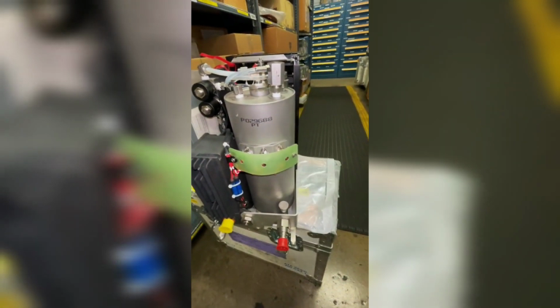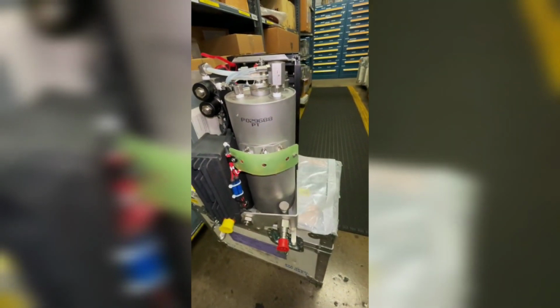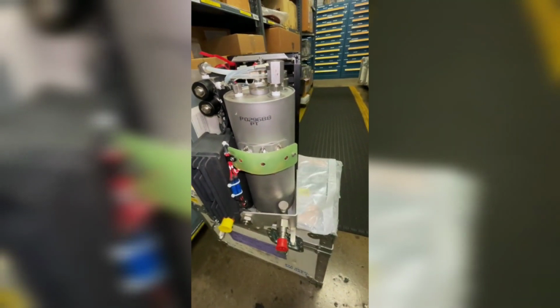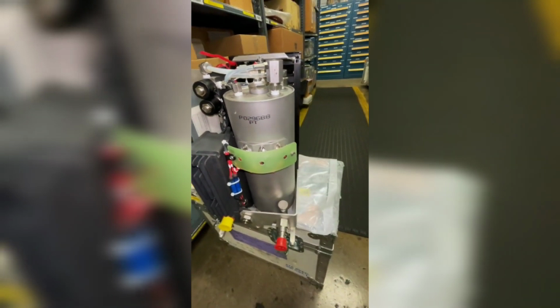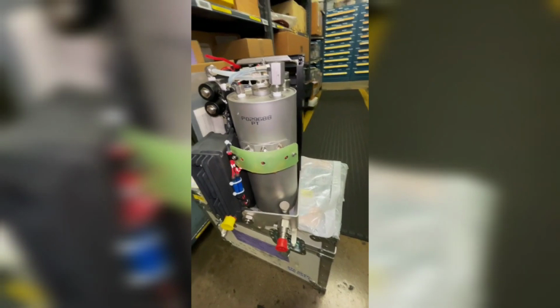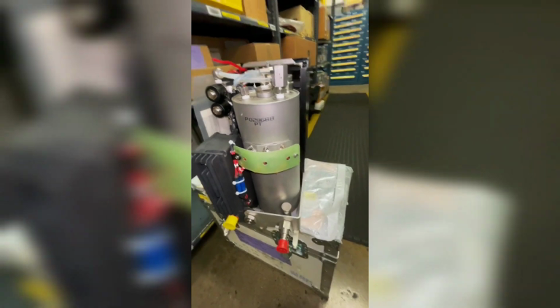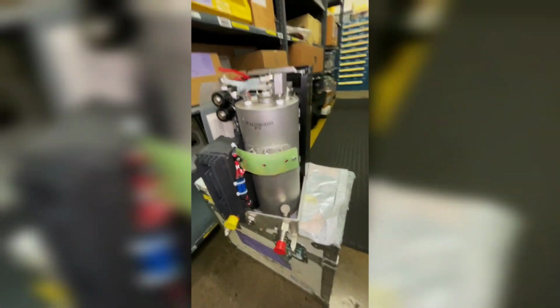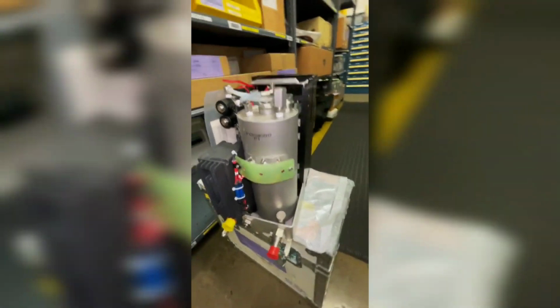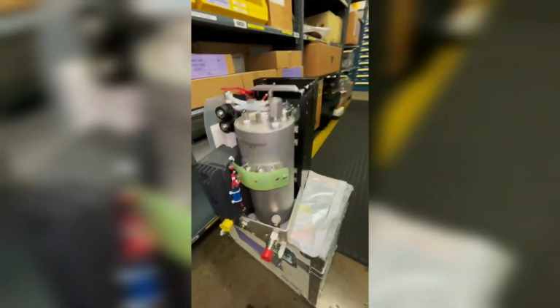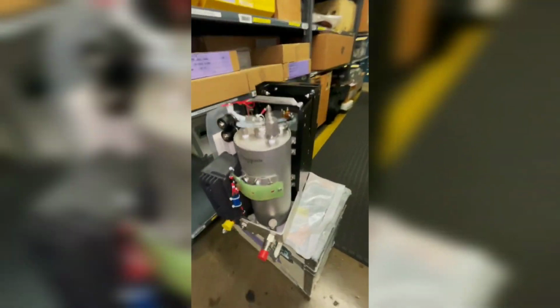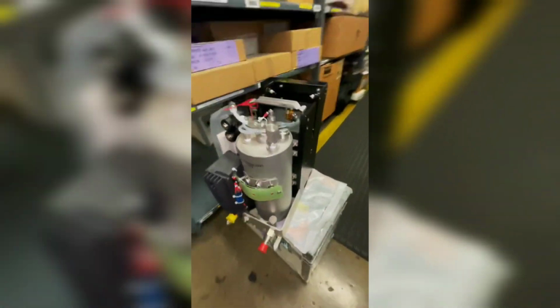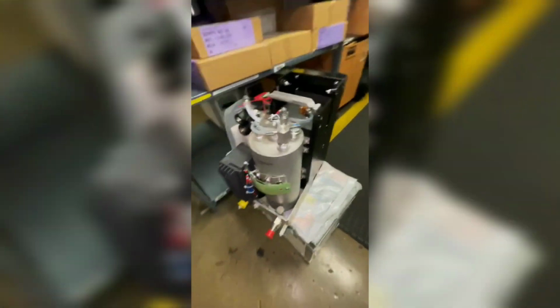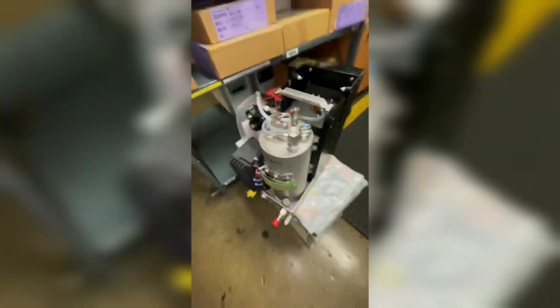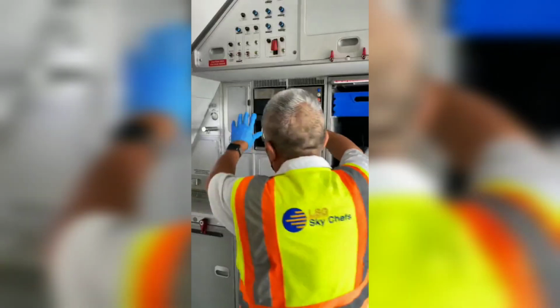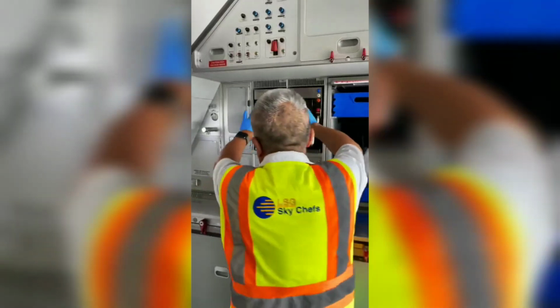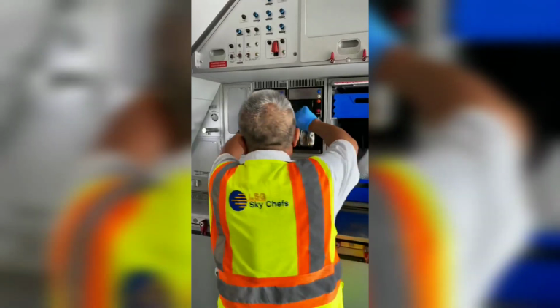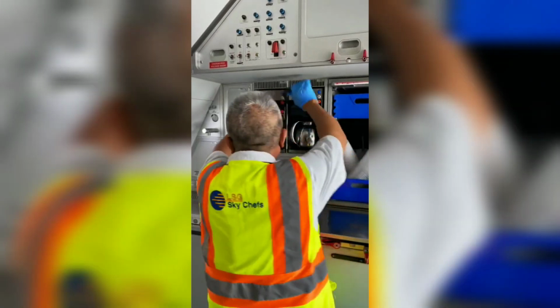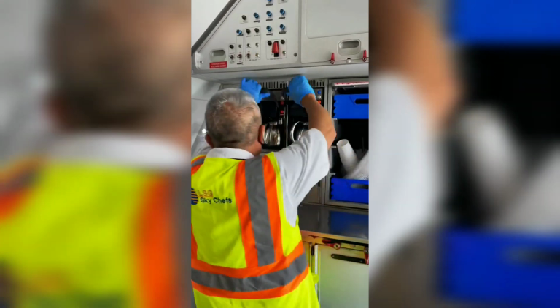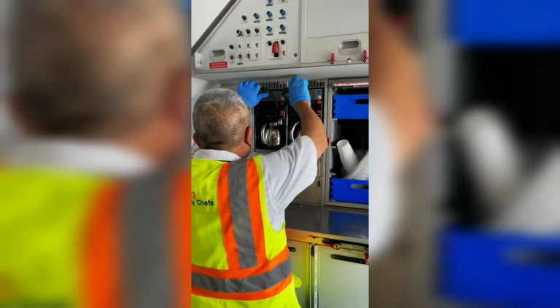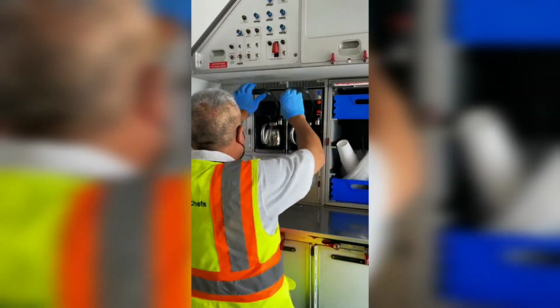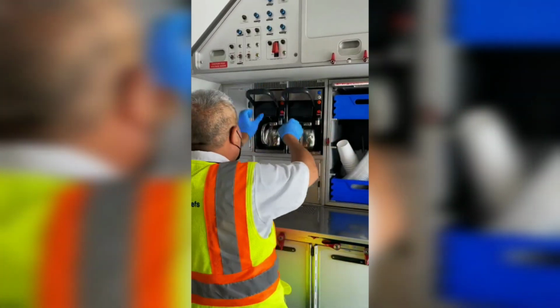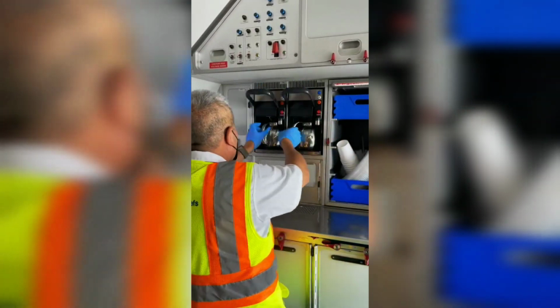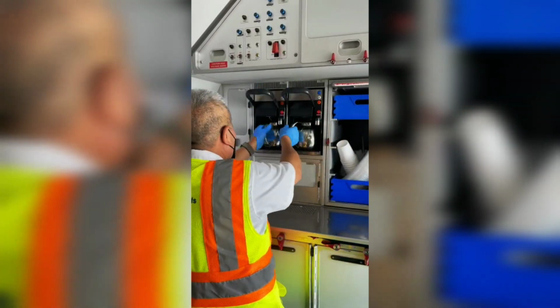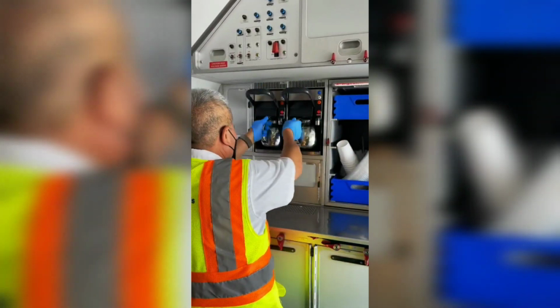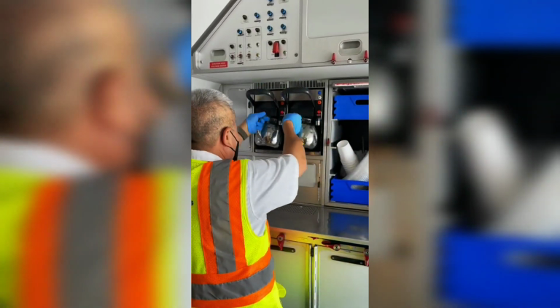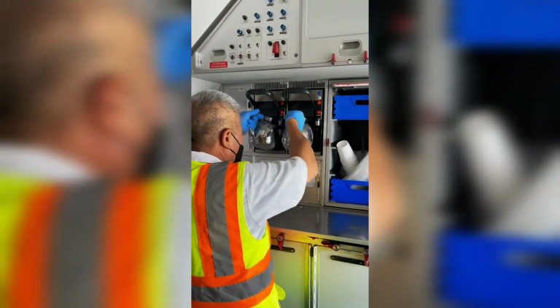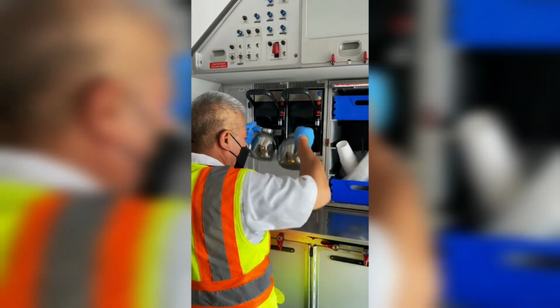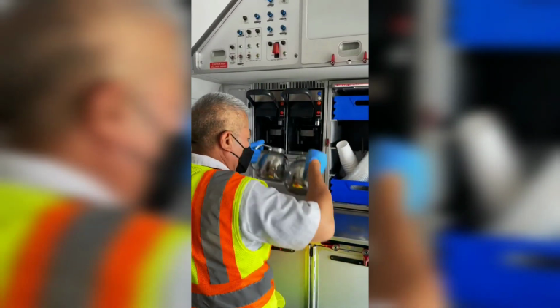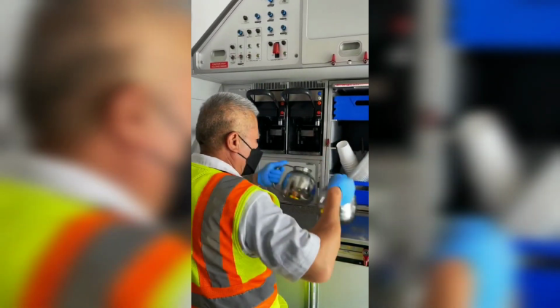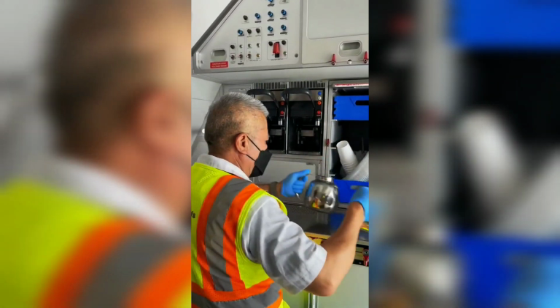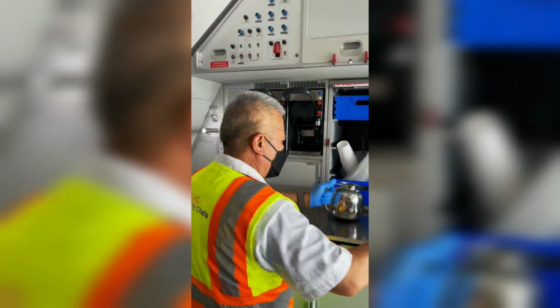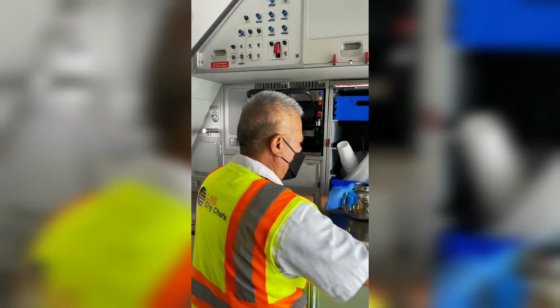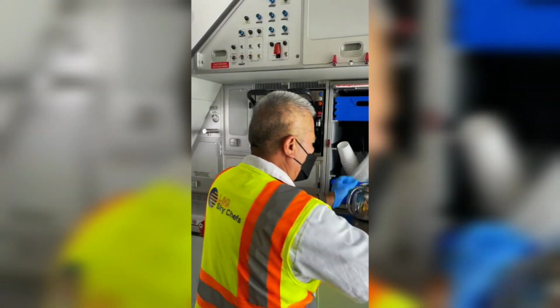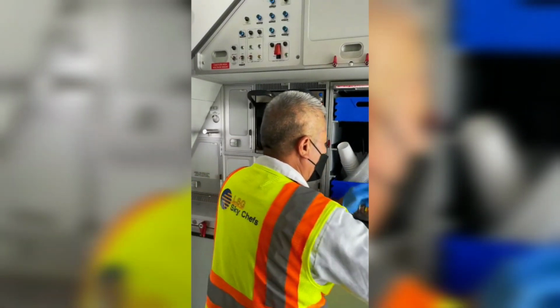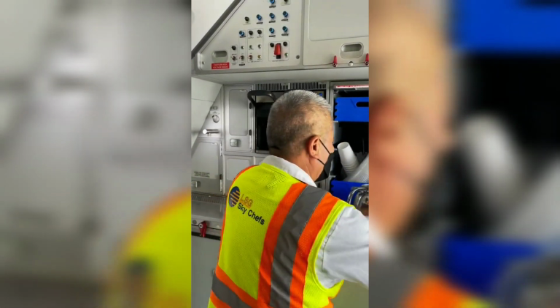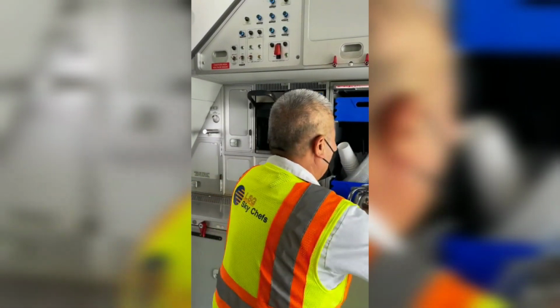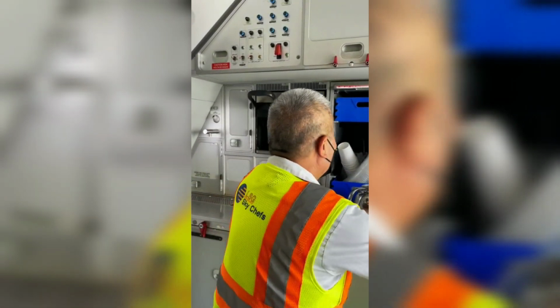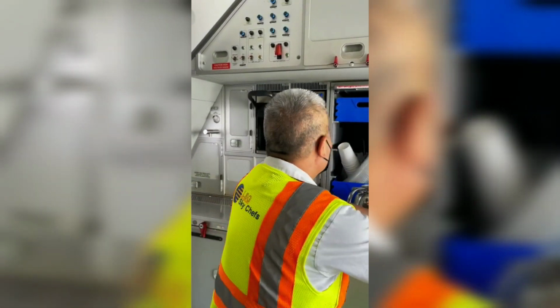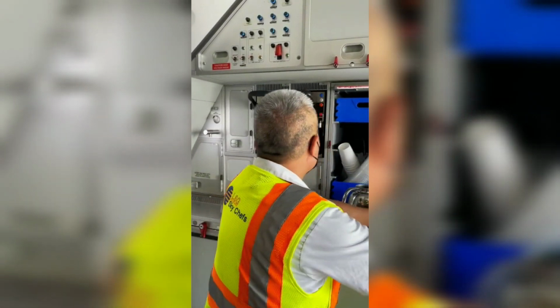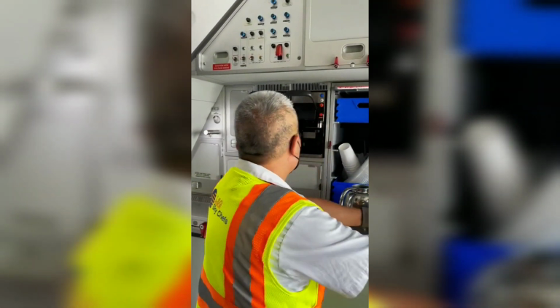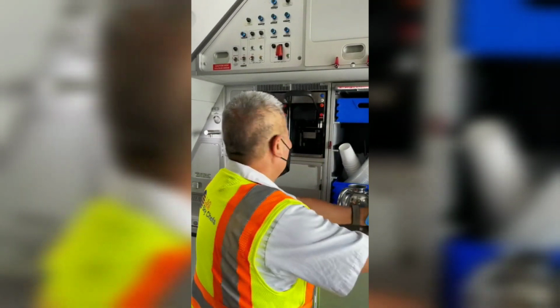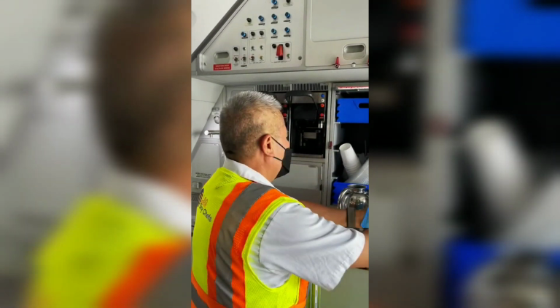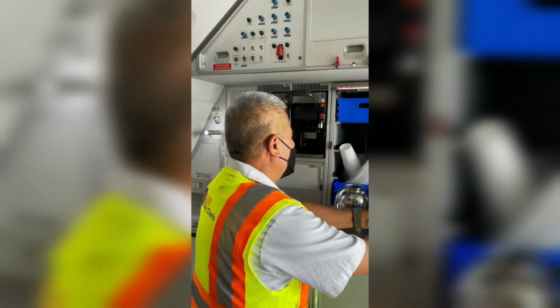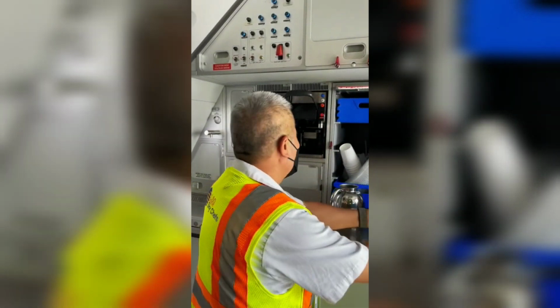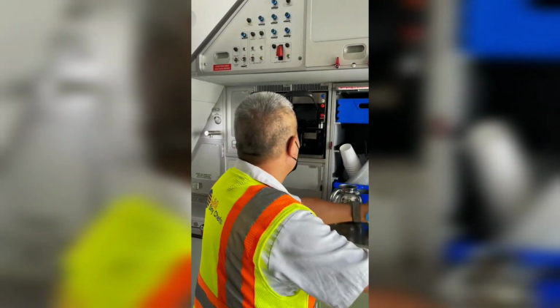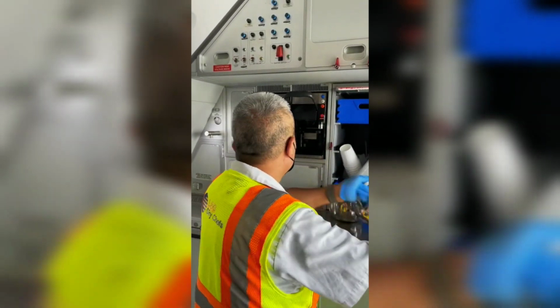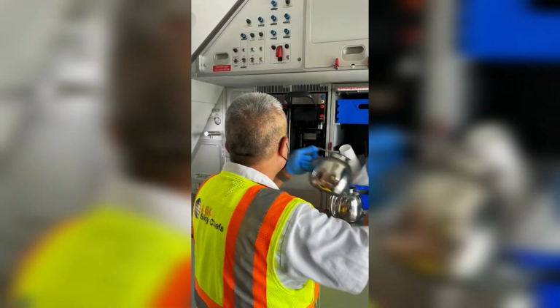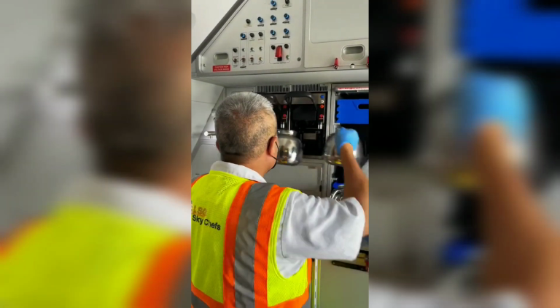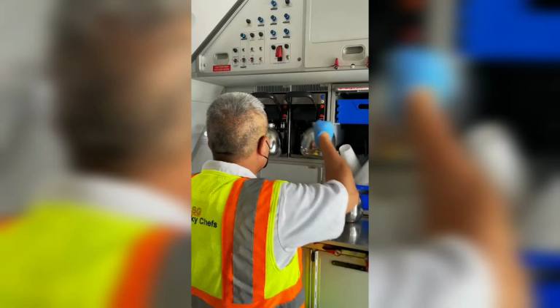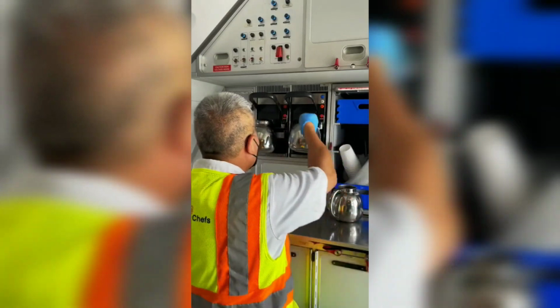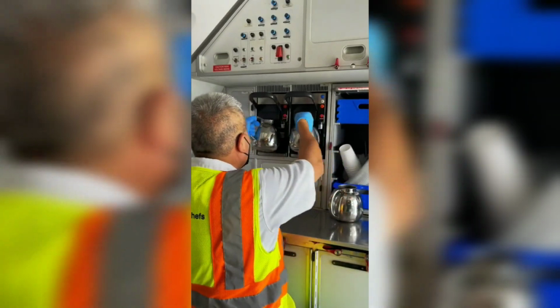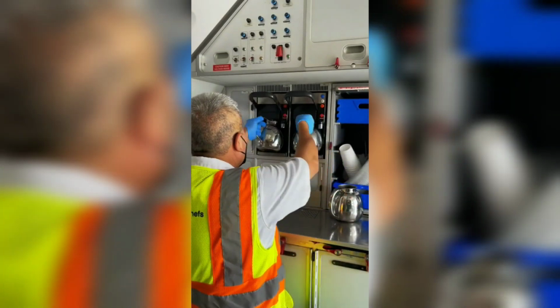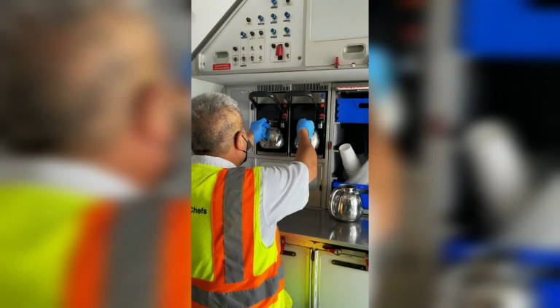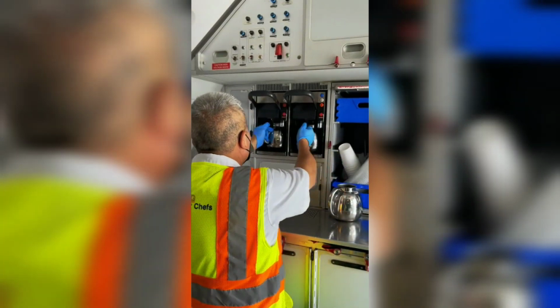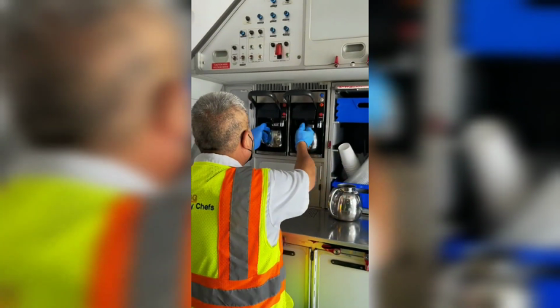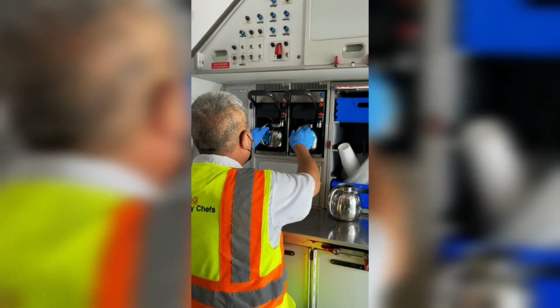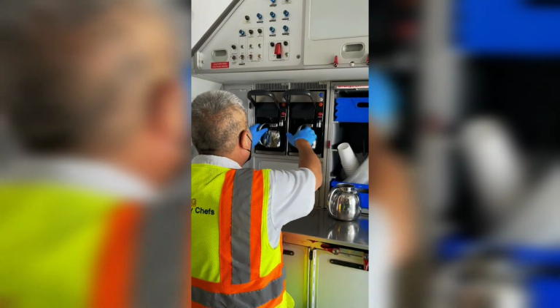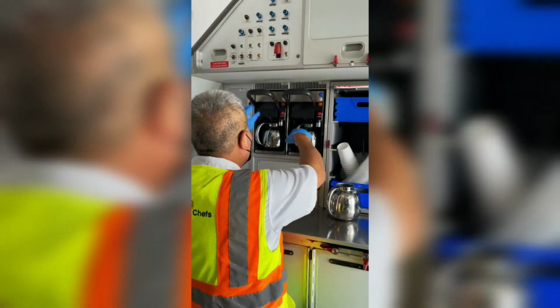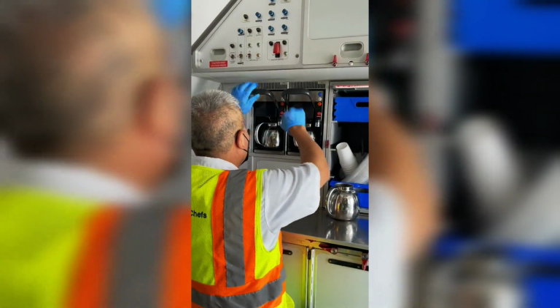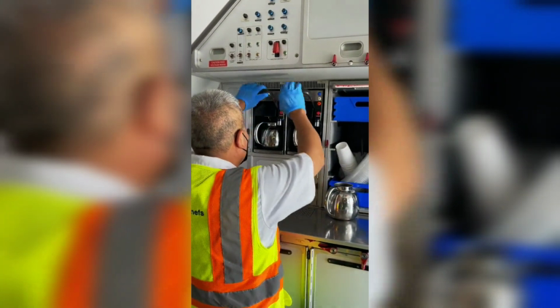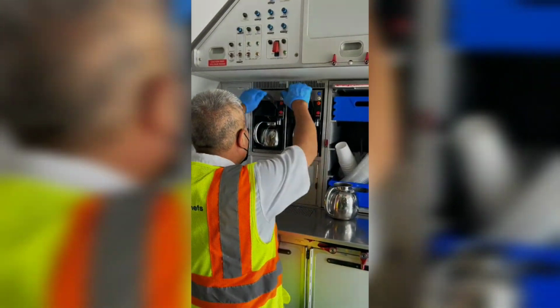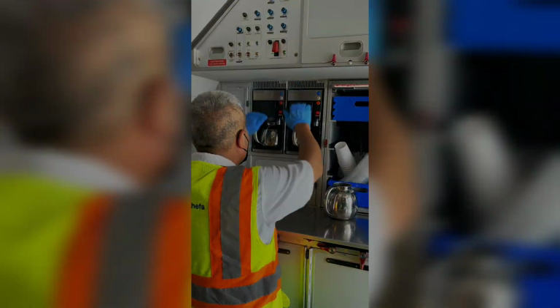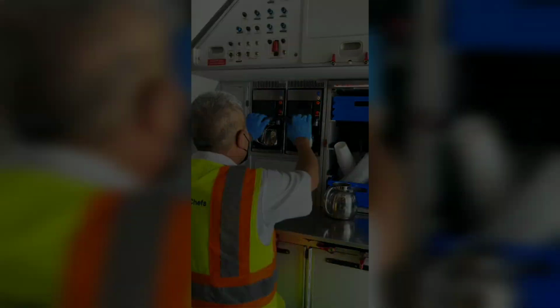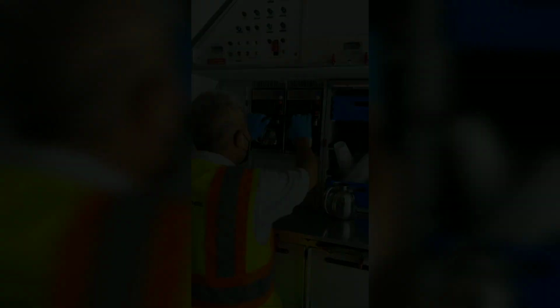And on a side note, the coffee pots themselves get changed out on every single flight by catering. Enjoy — the more you know.